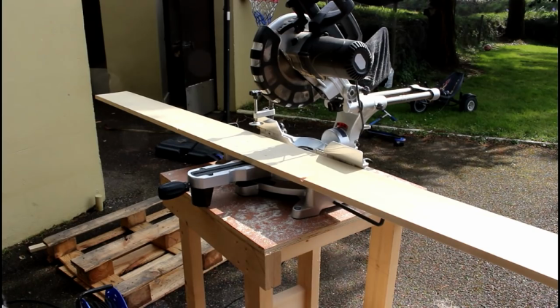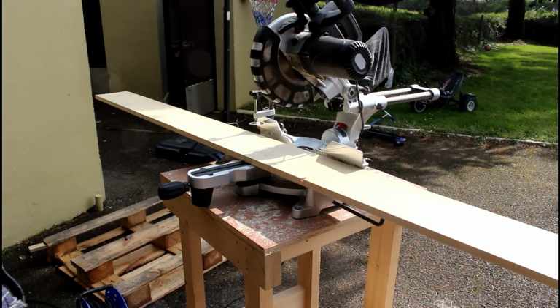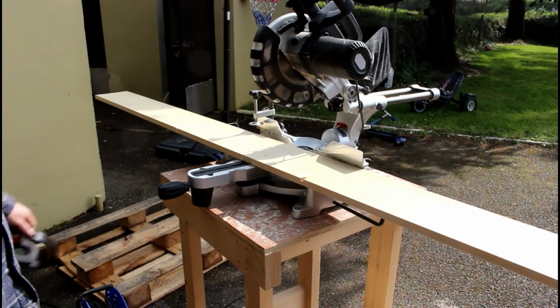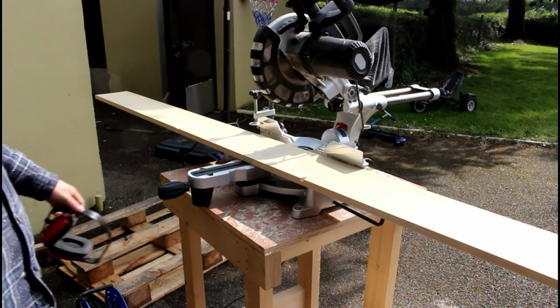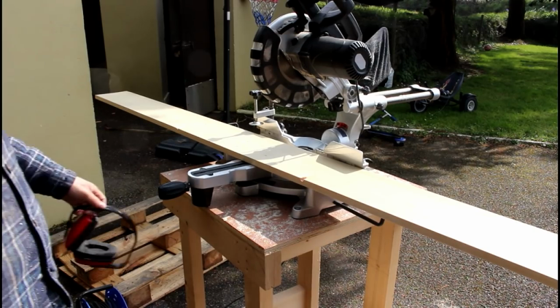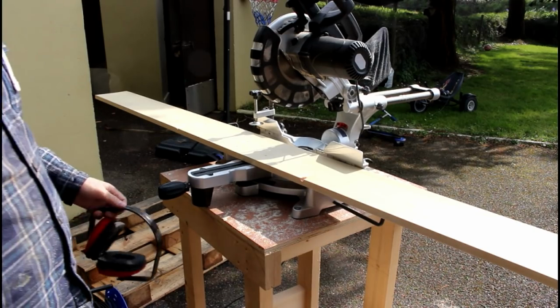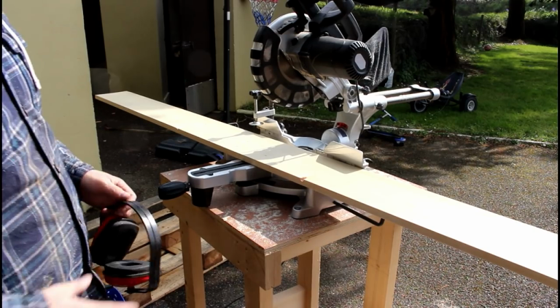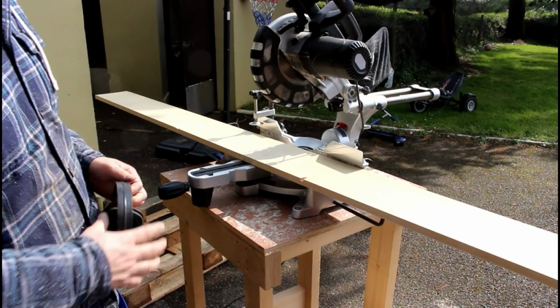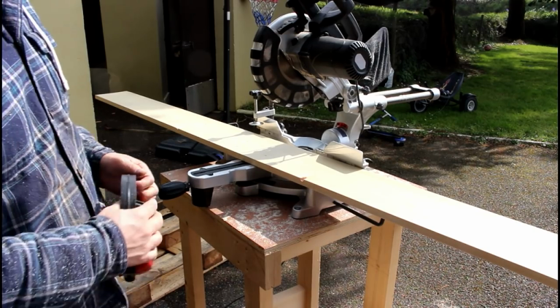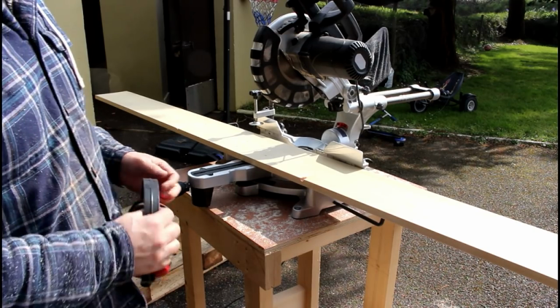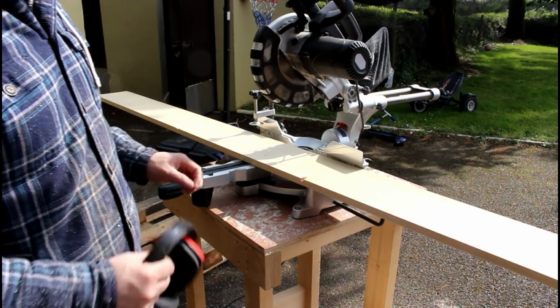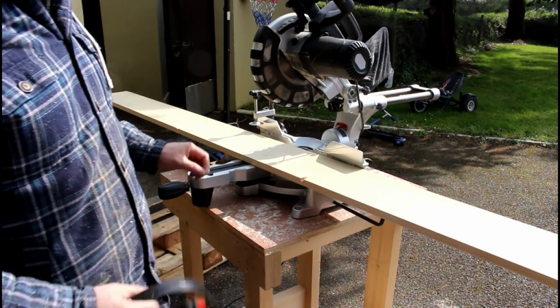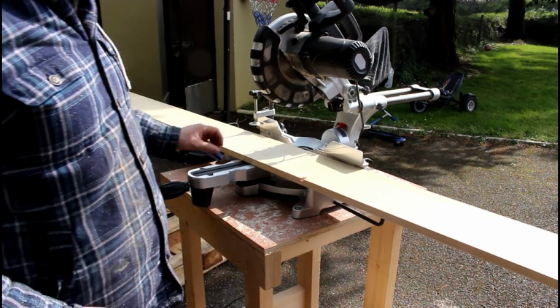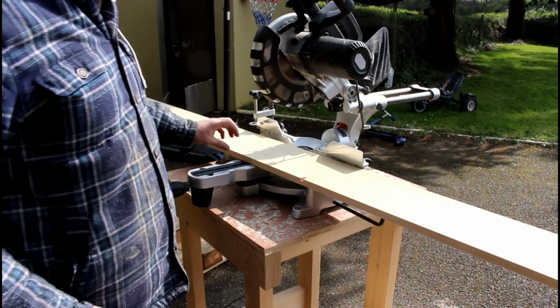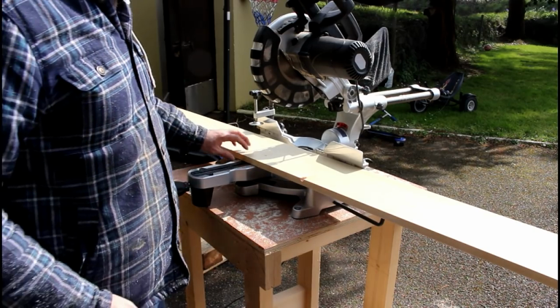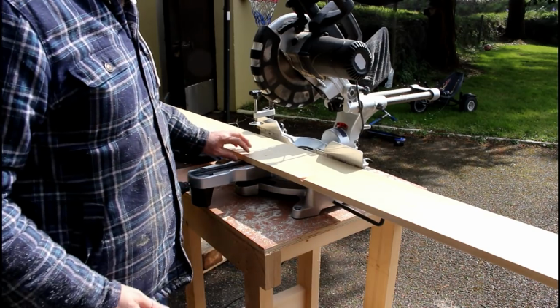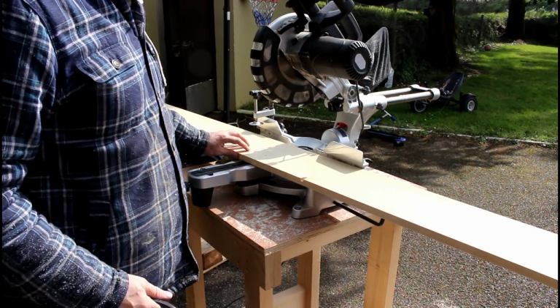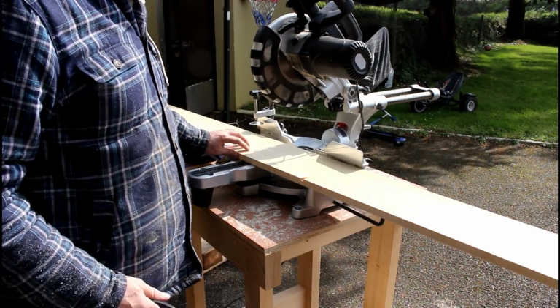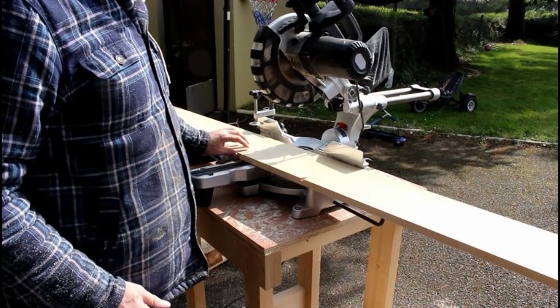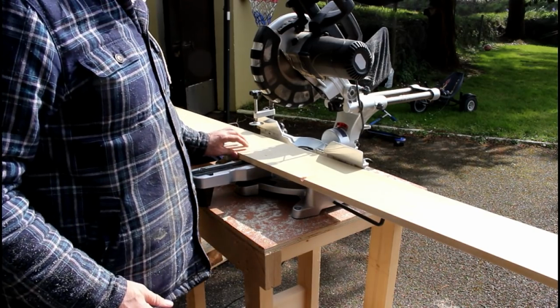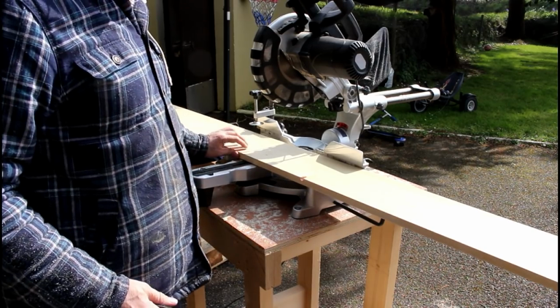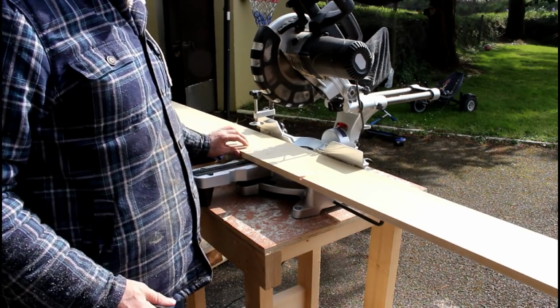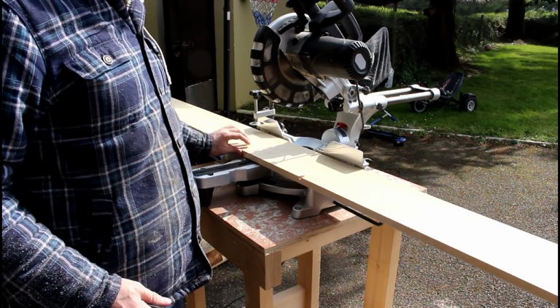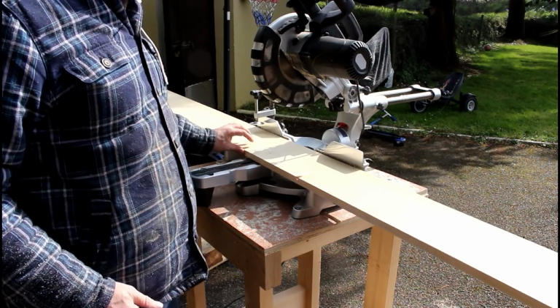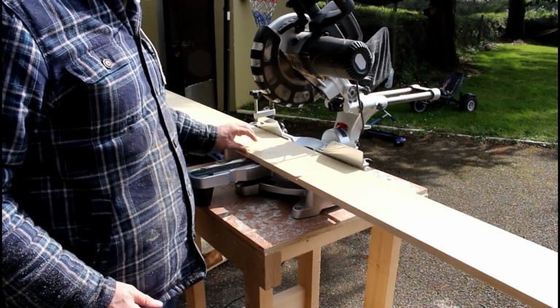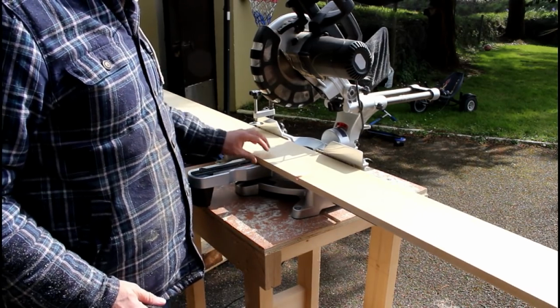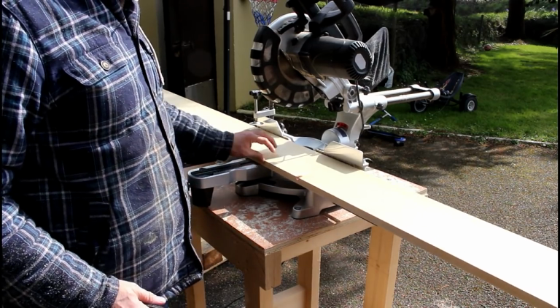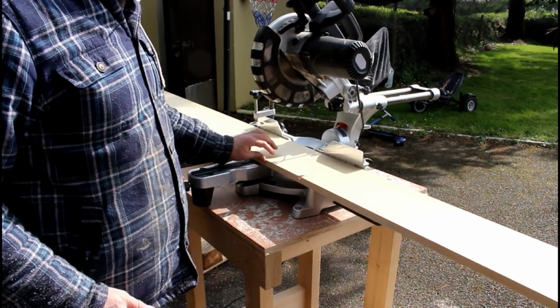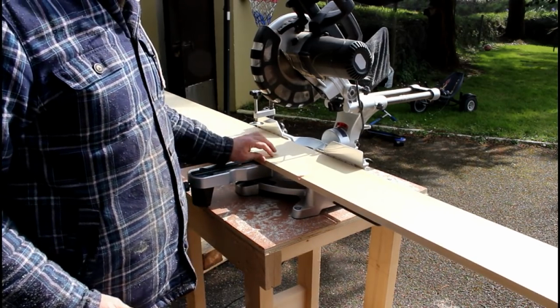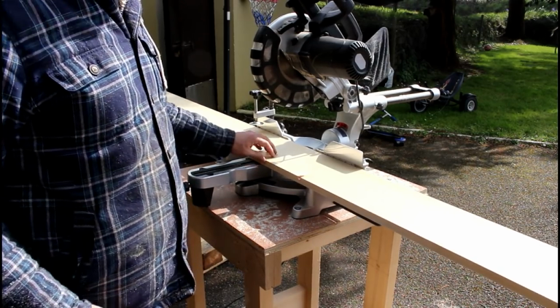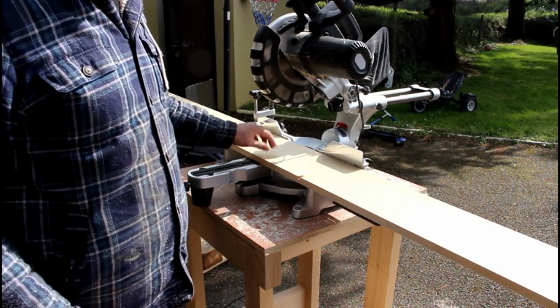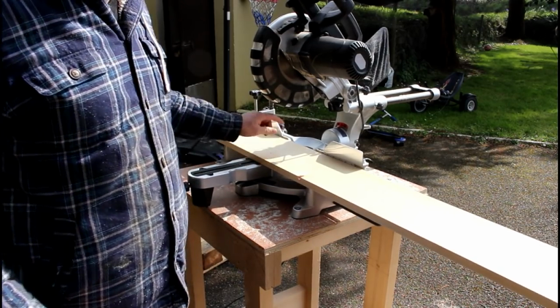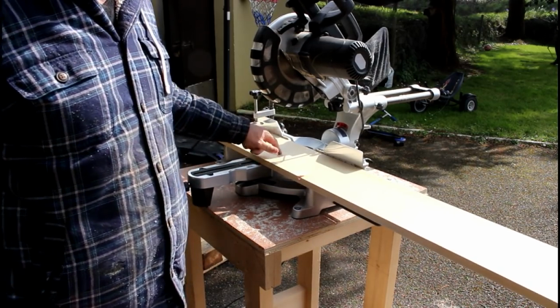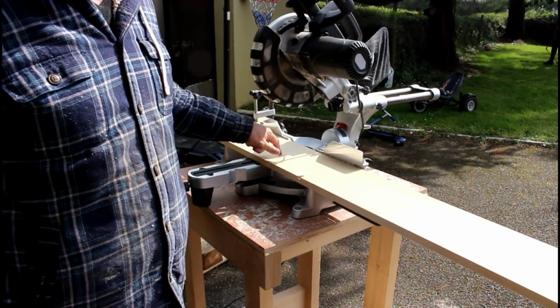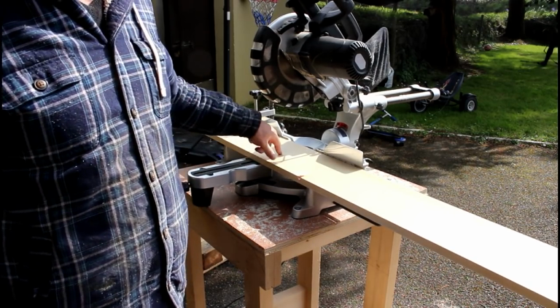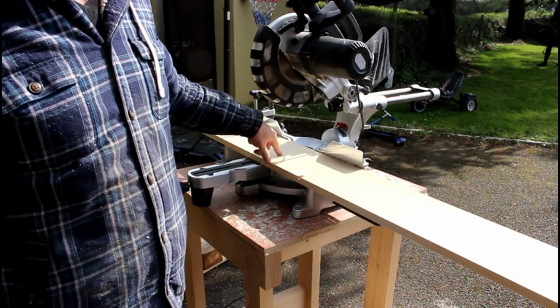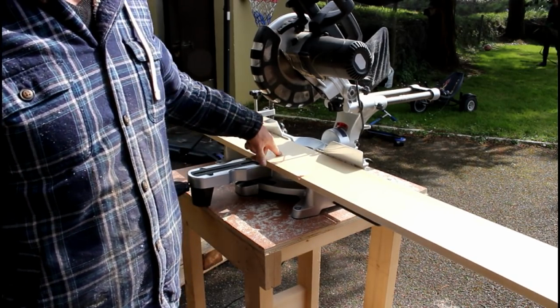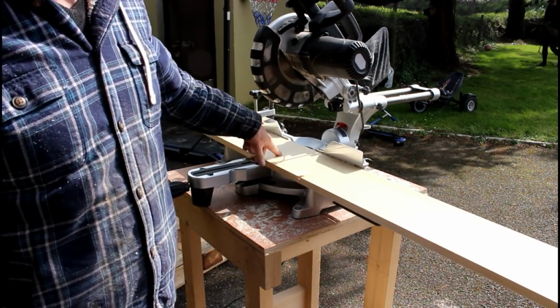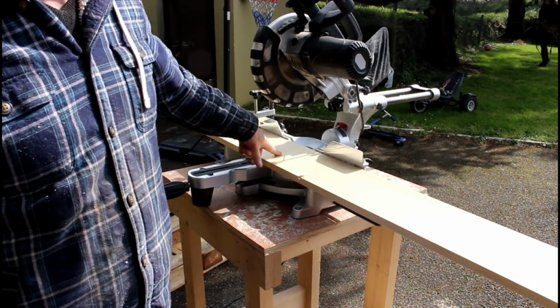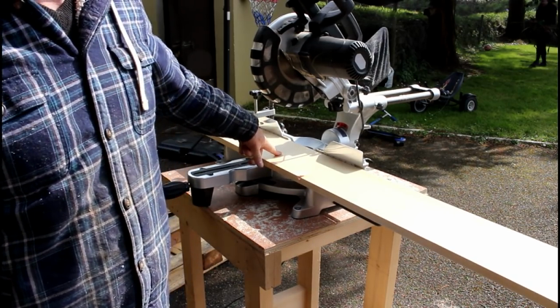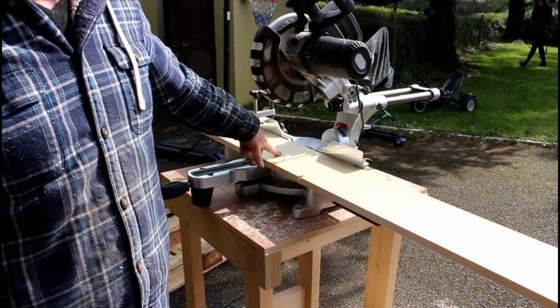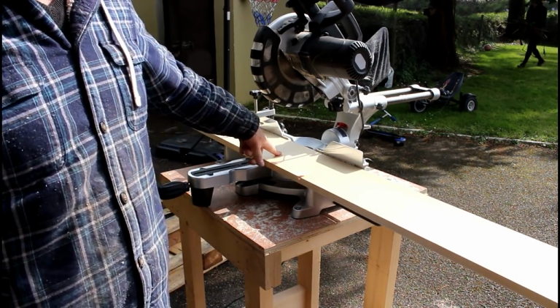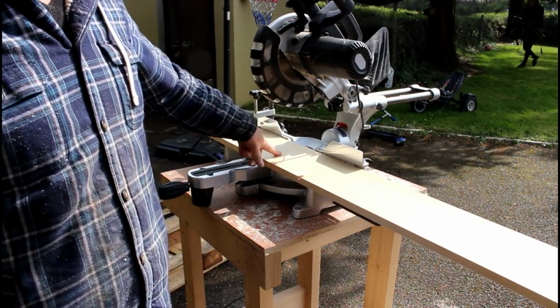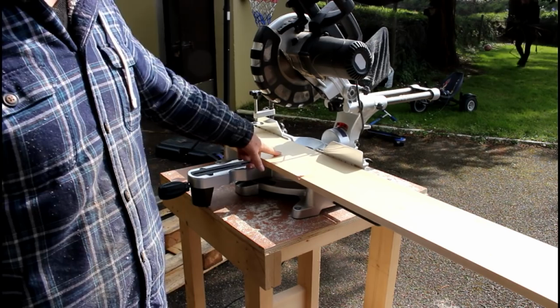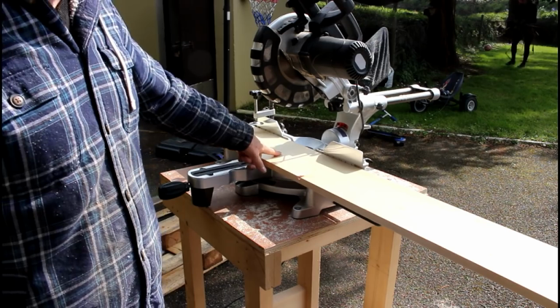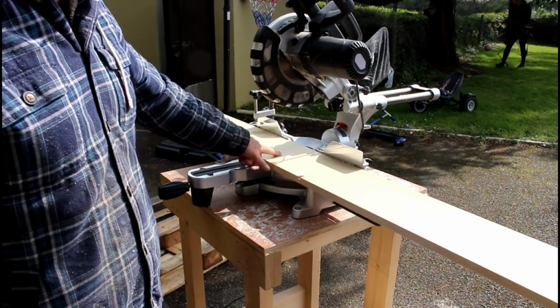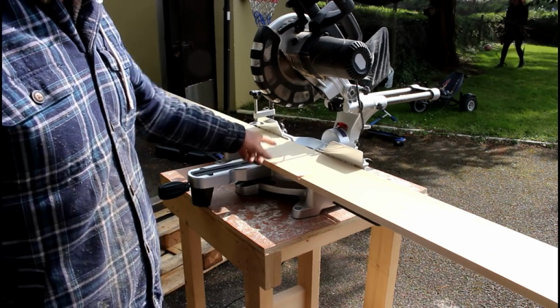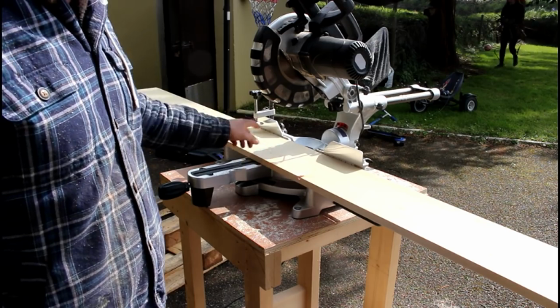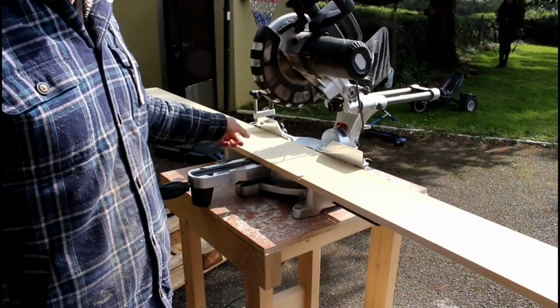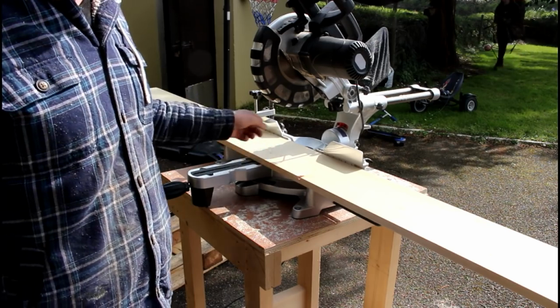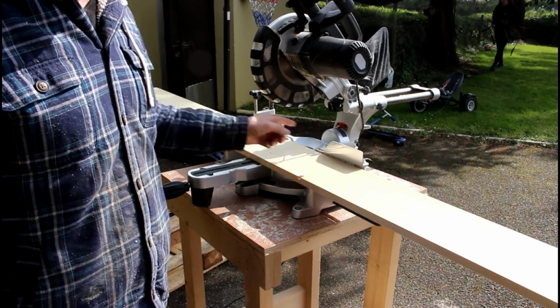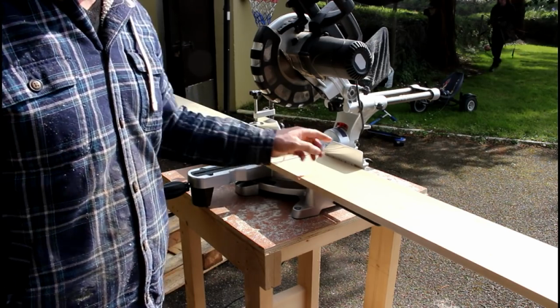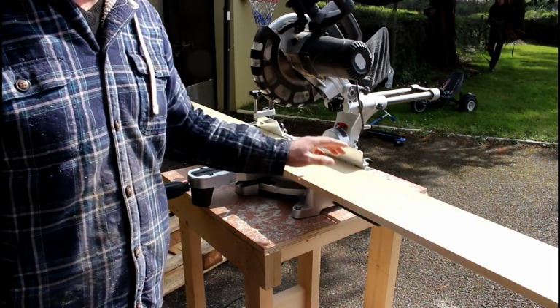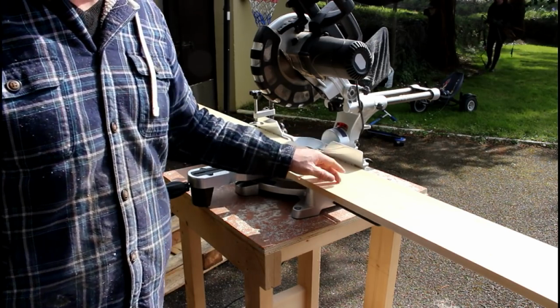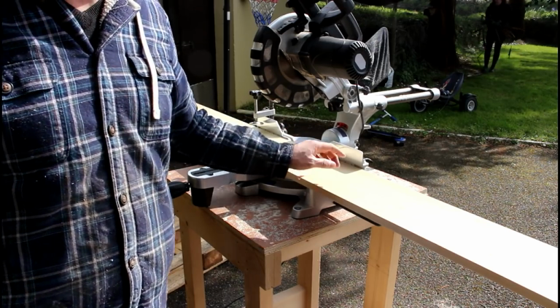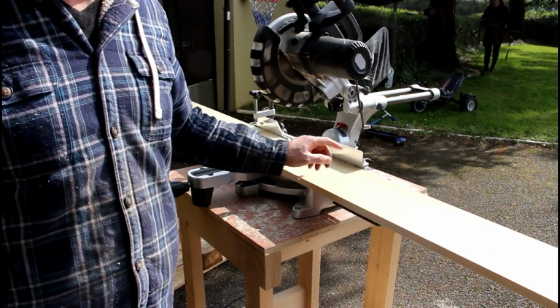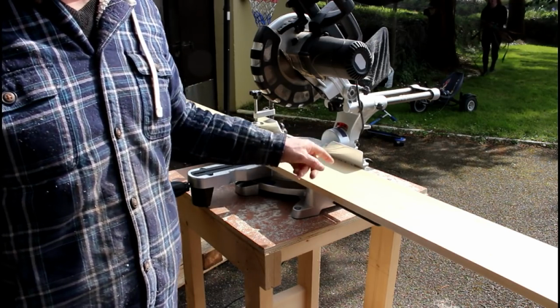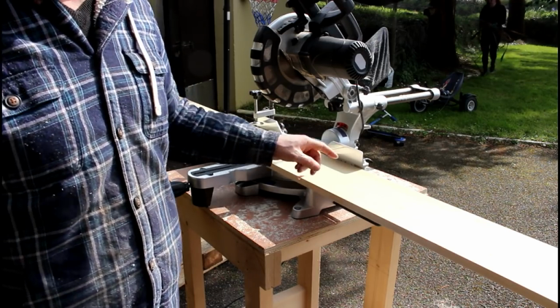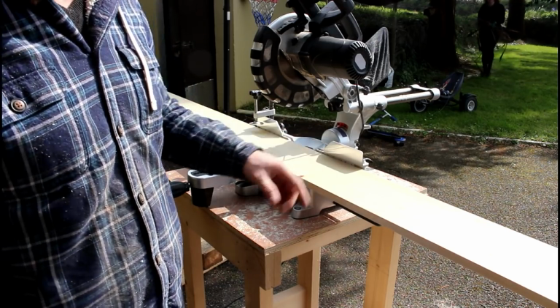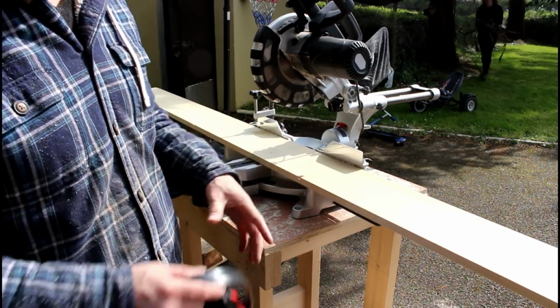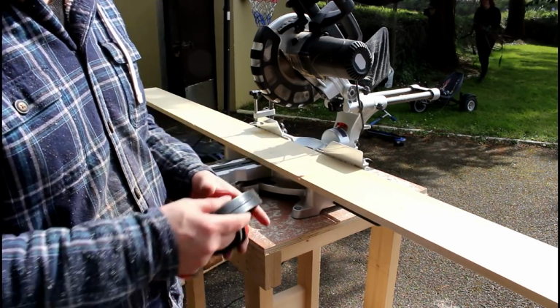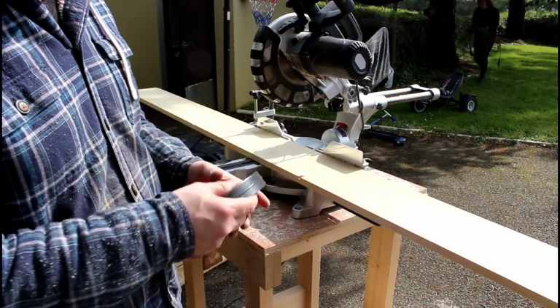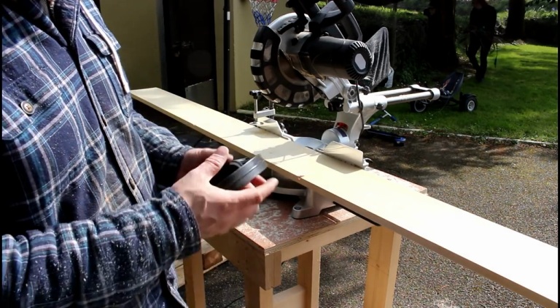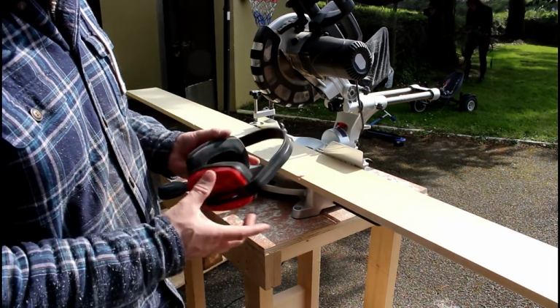Now we're going to cut the two rails for the front and the back at 46.5 inches, and I'll be able to get both of those from one board.